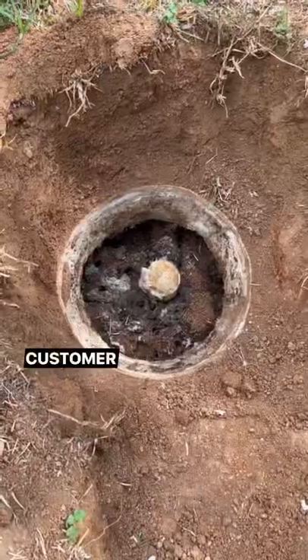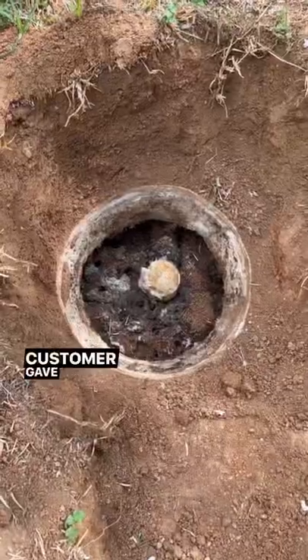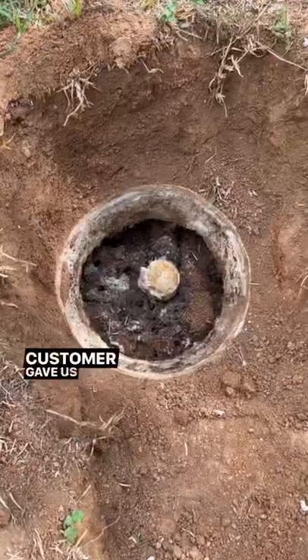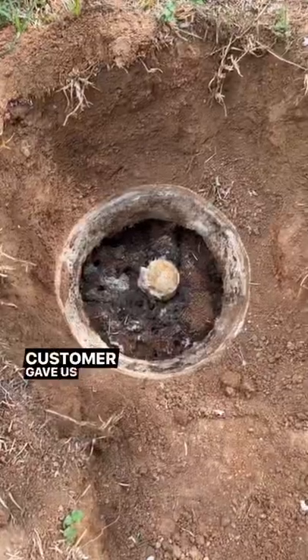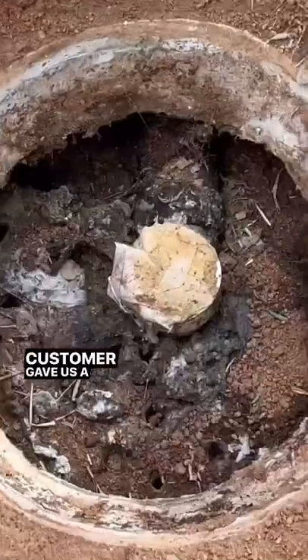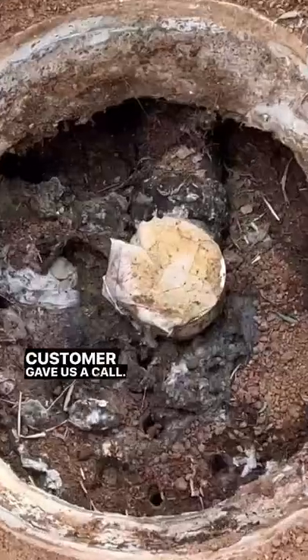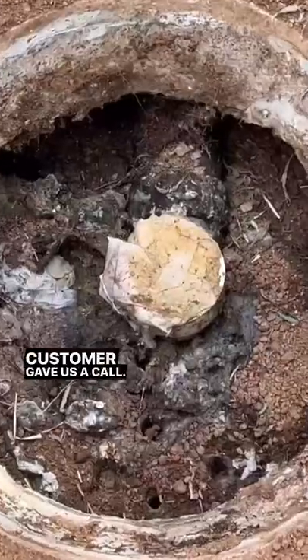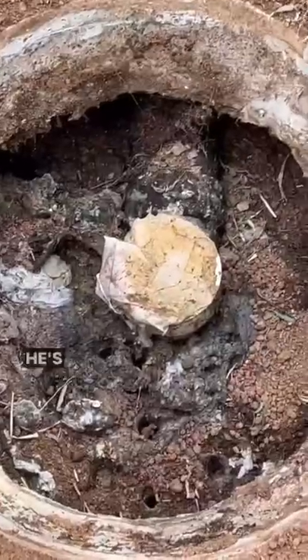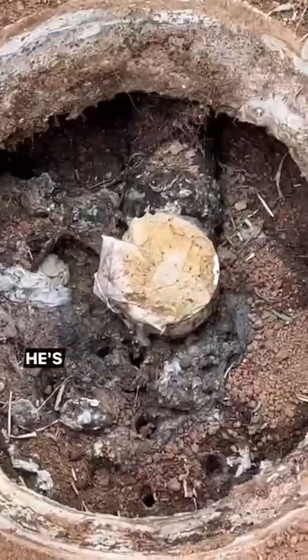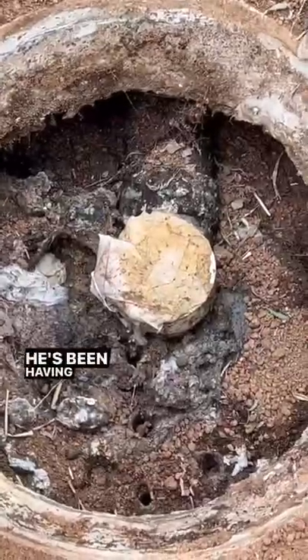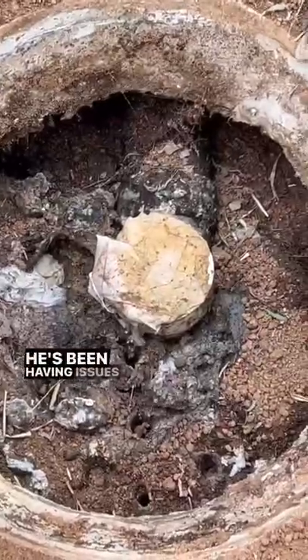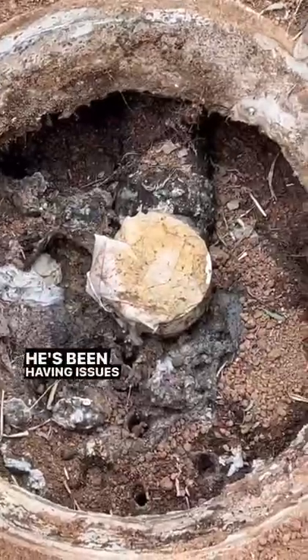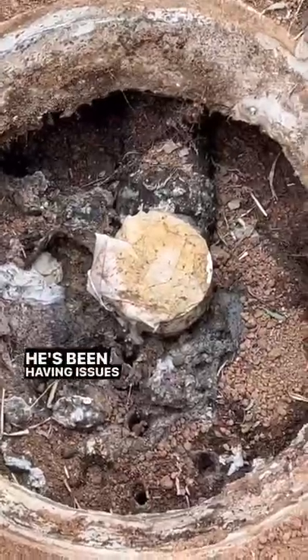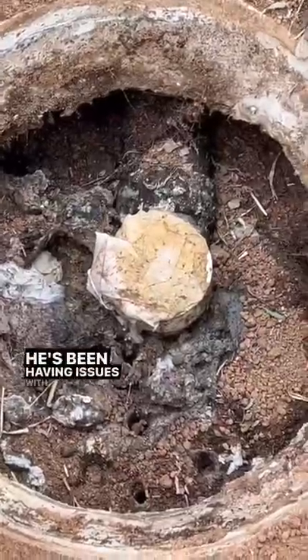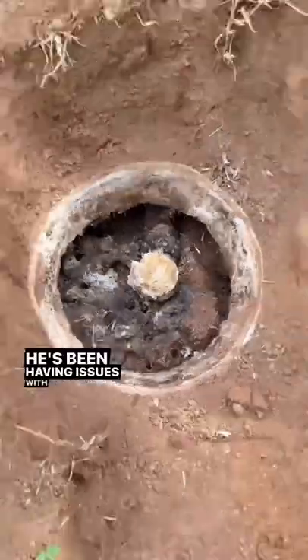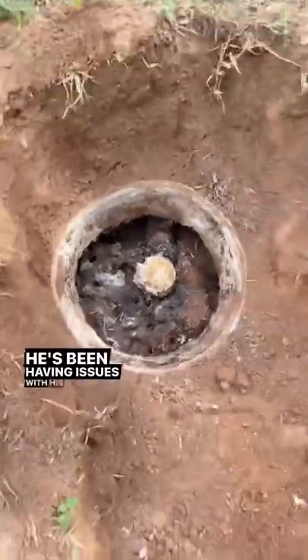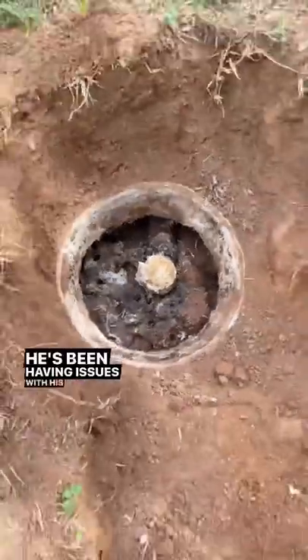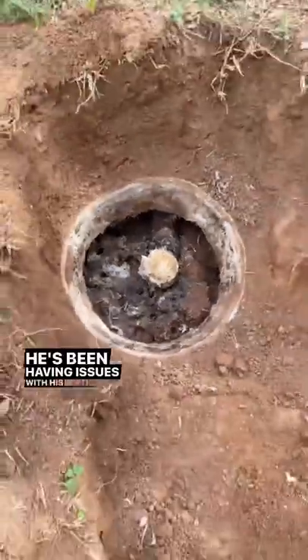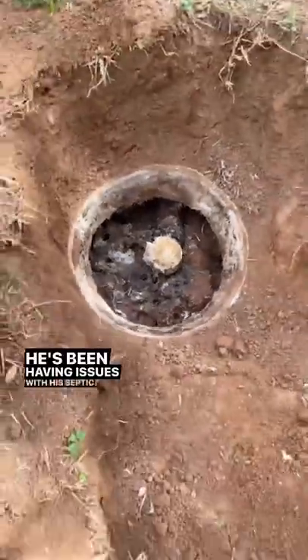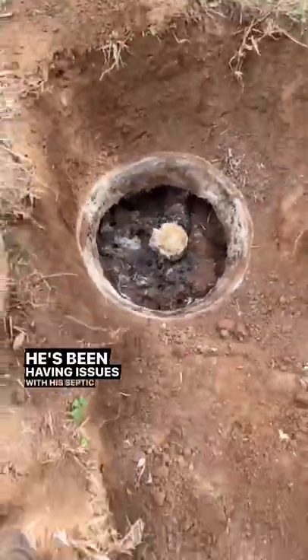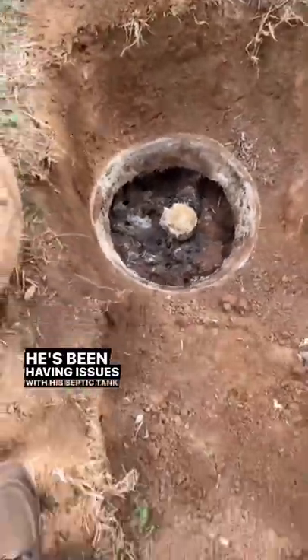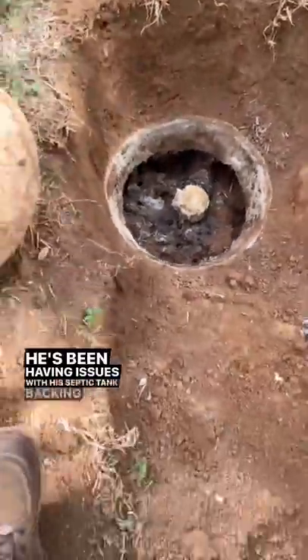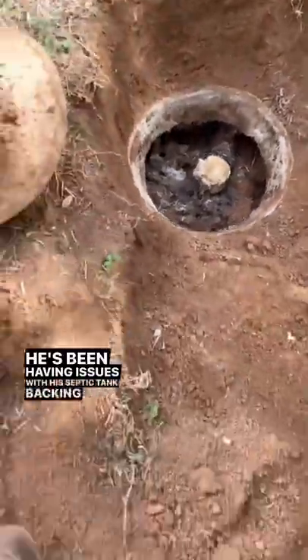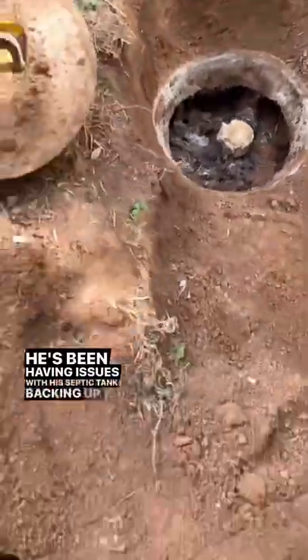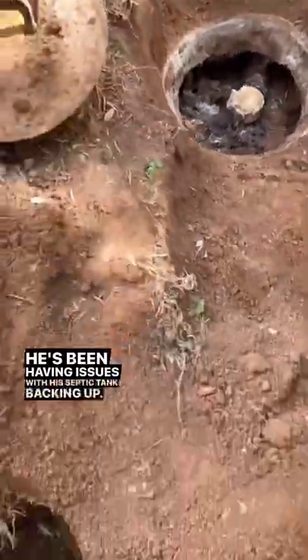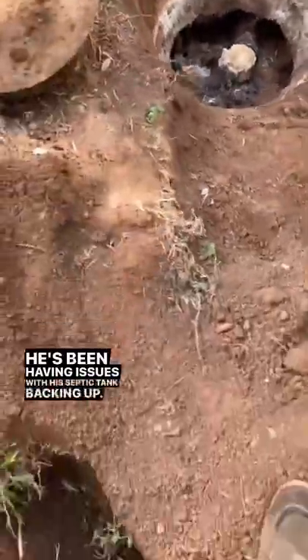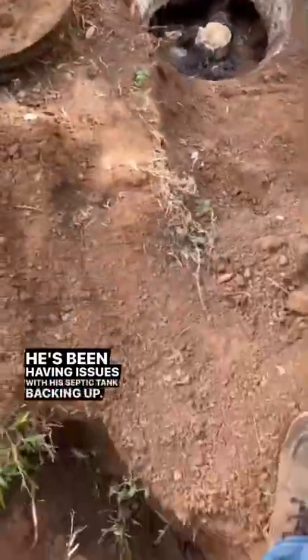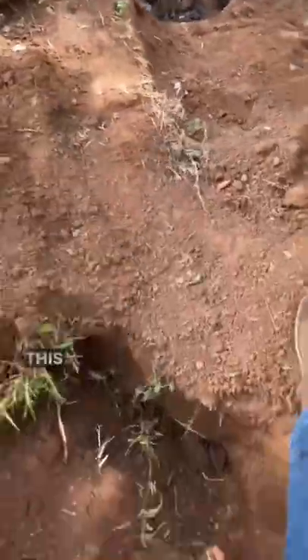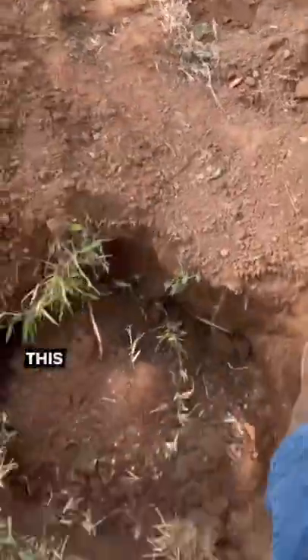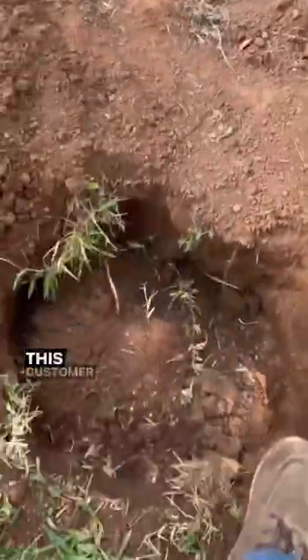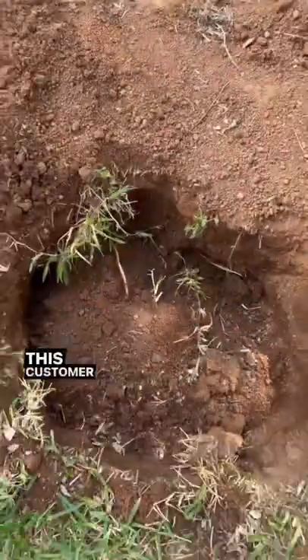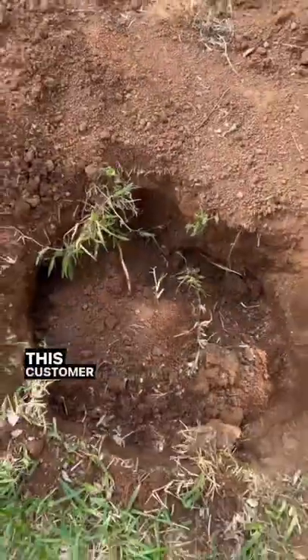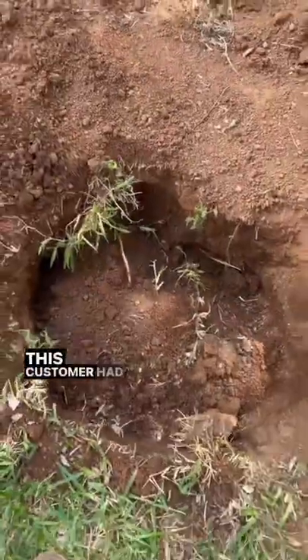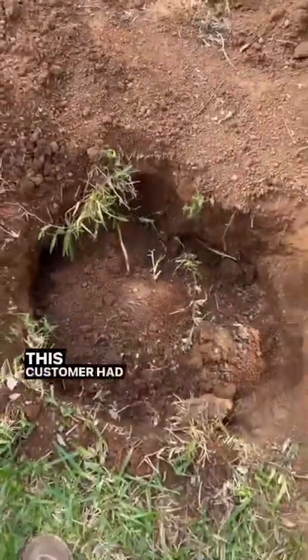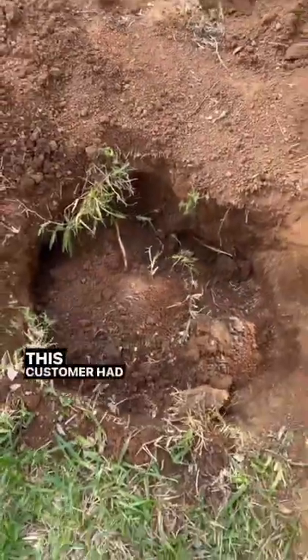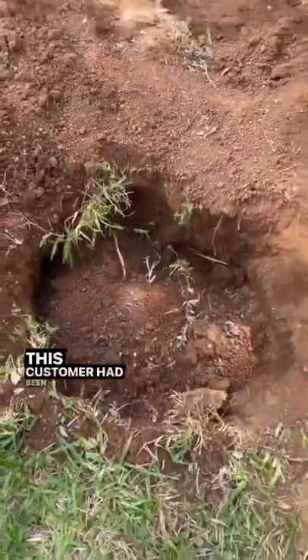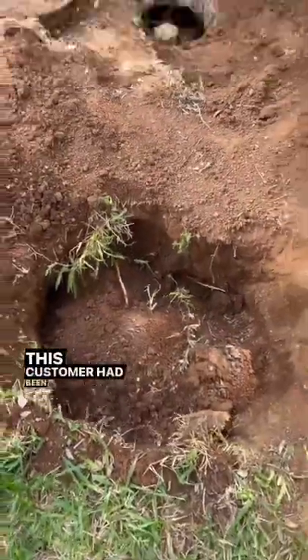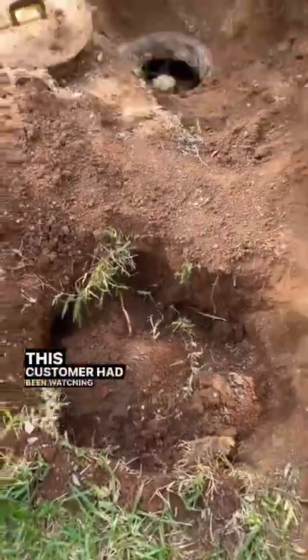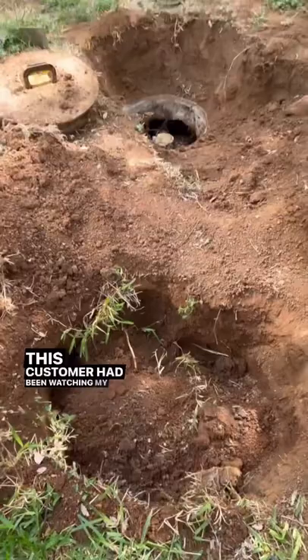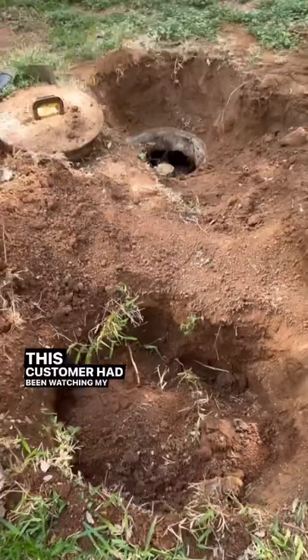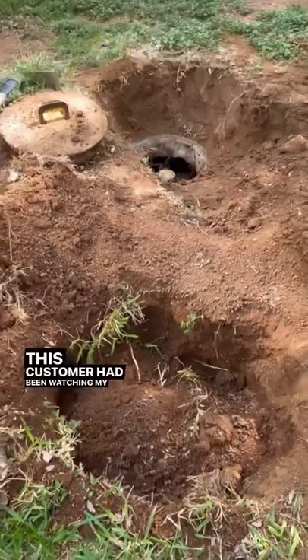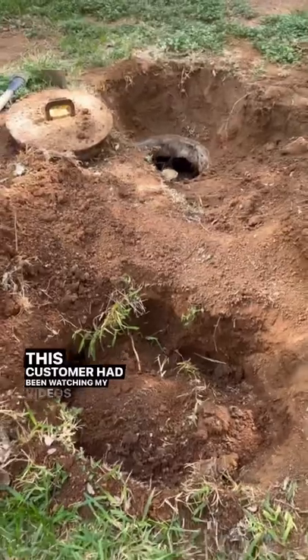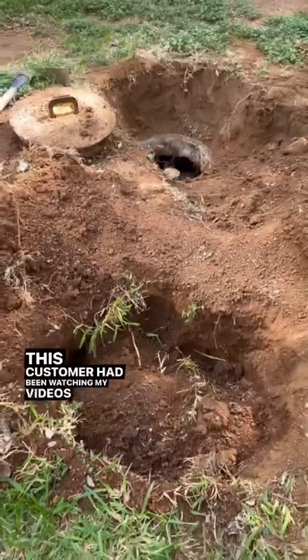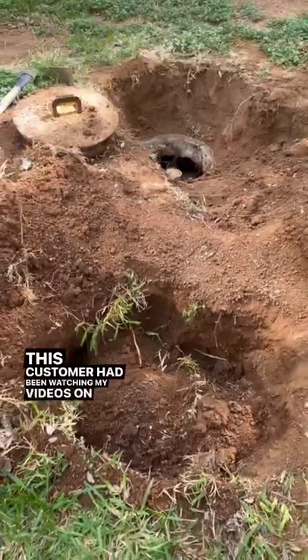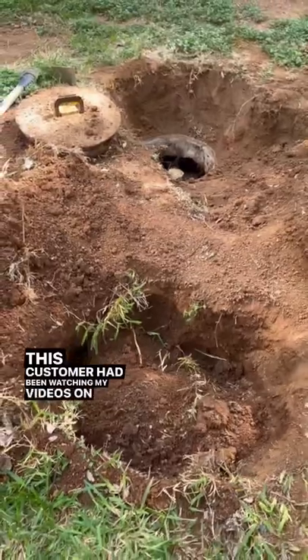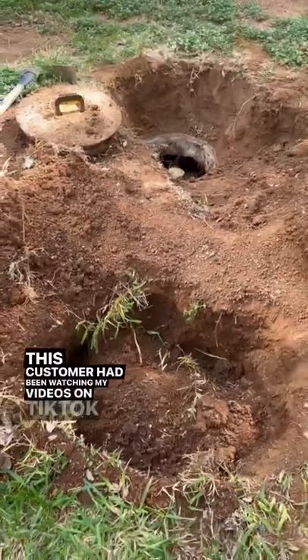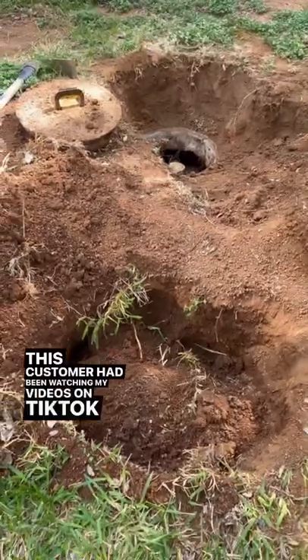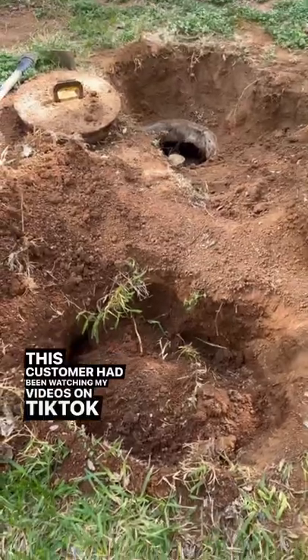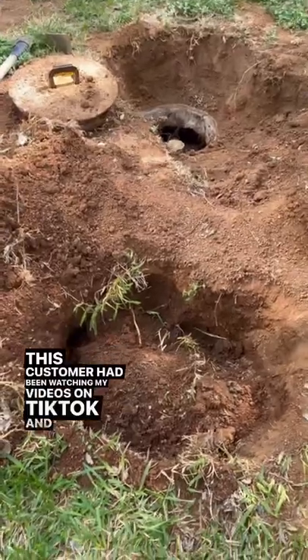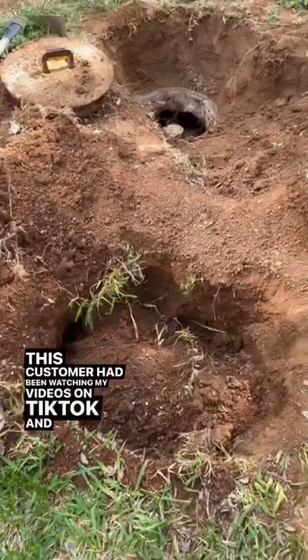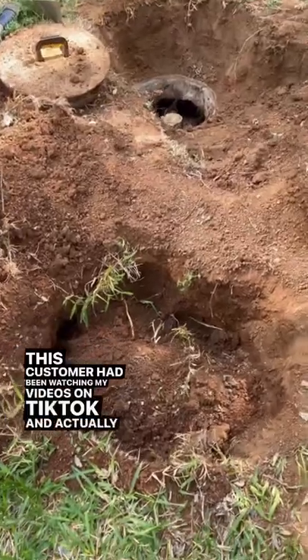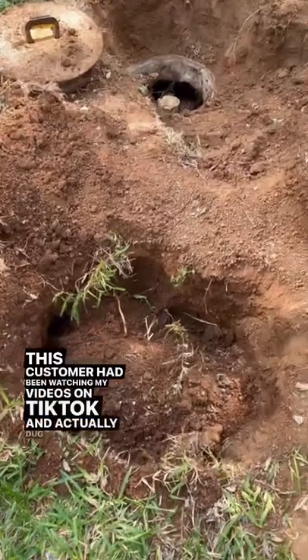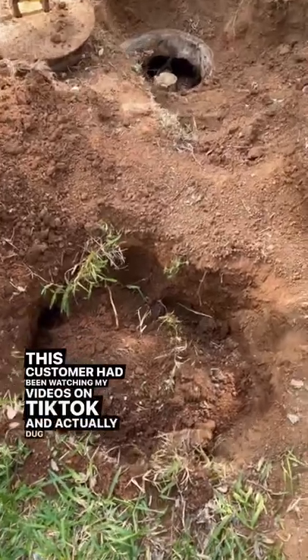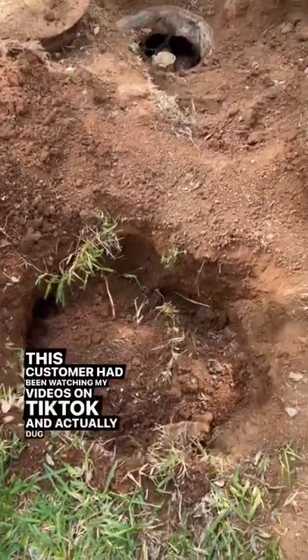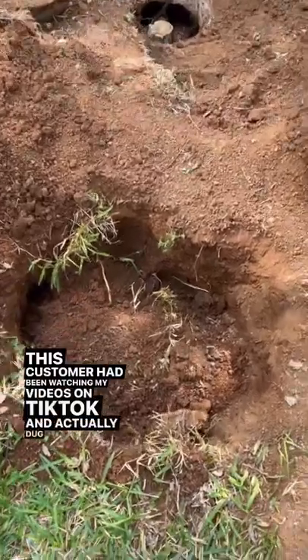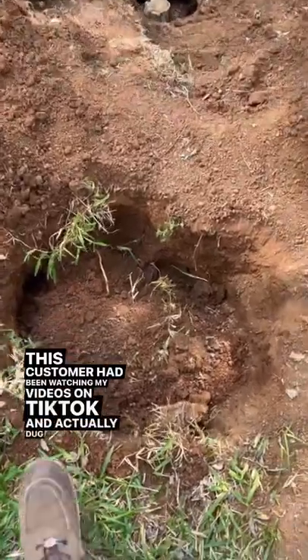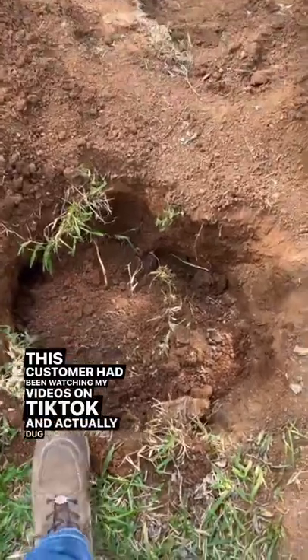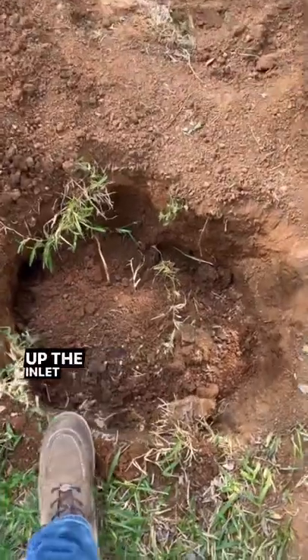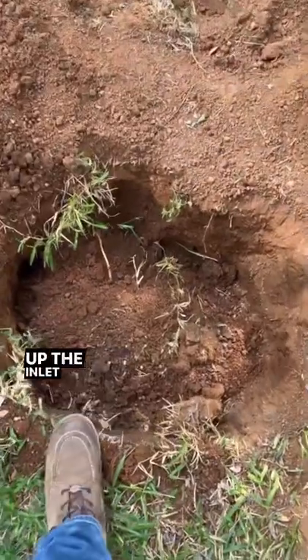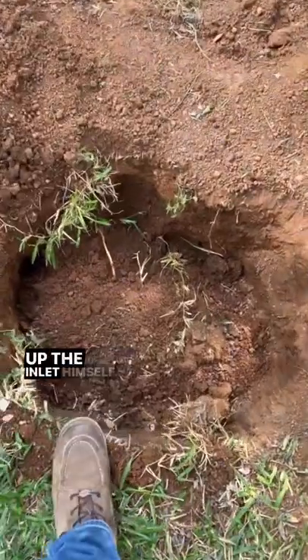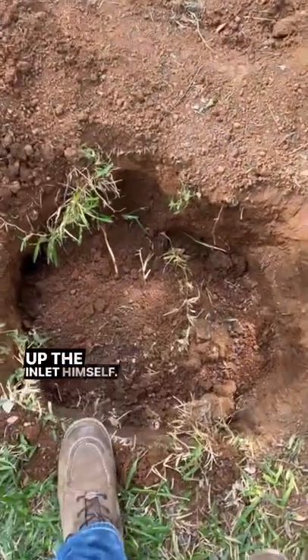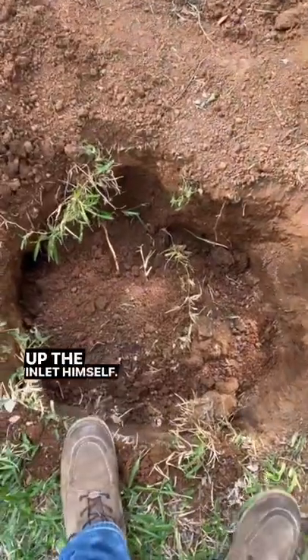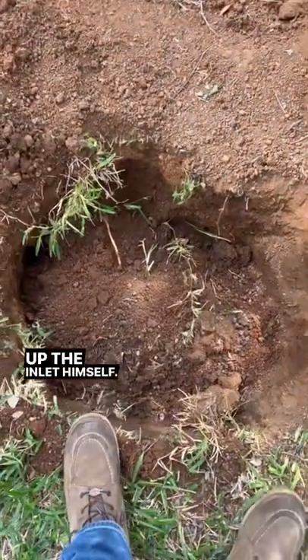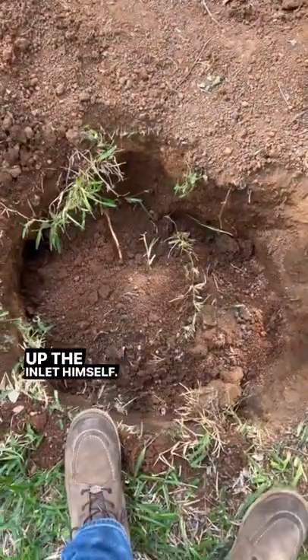The customer gave us a call — he's been having issues with his septic tank backing up. This customer had been watching my videos on TikTok and actually dug up the inlet himself.